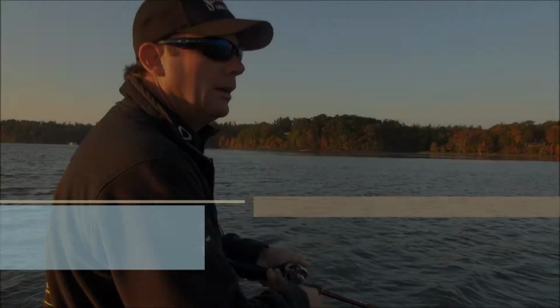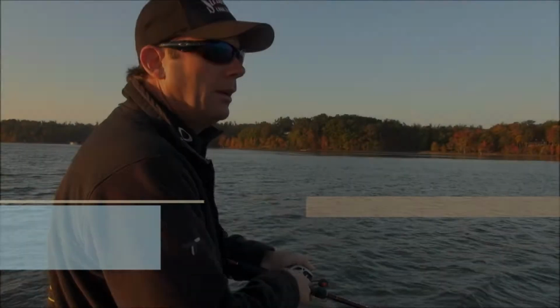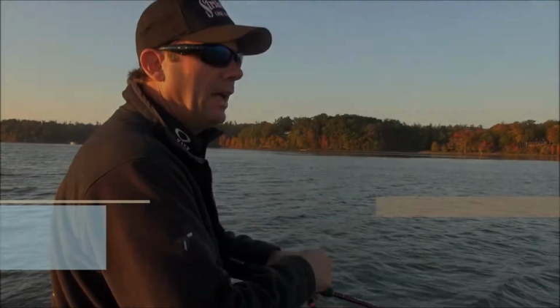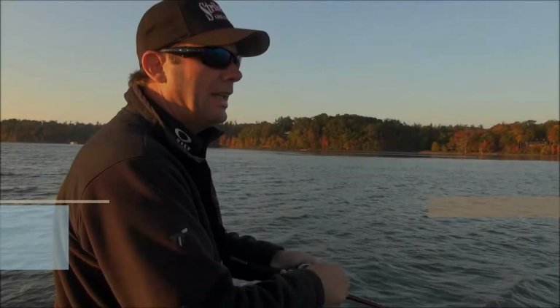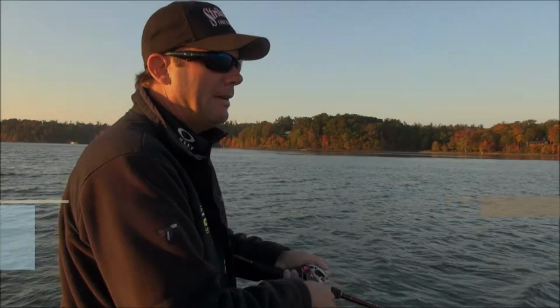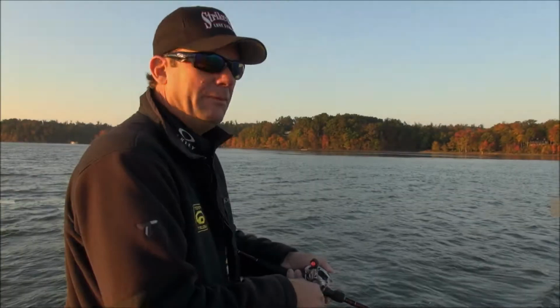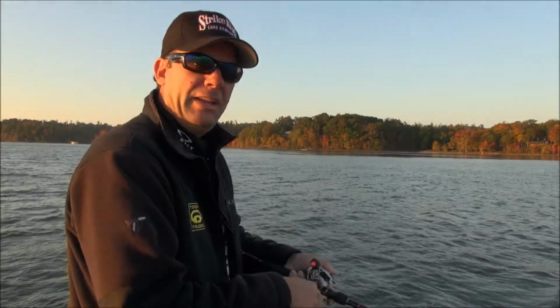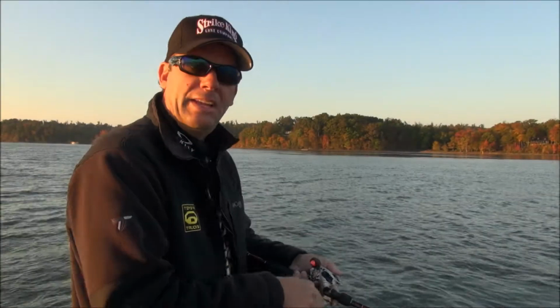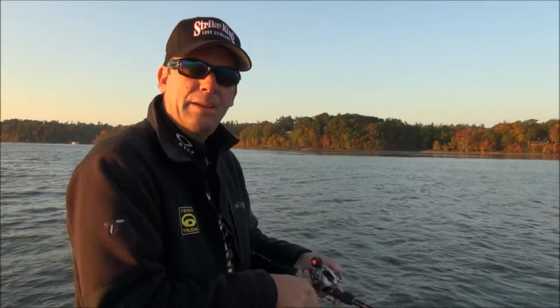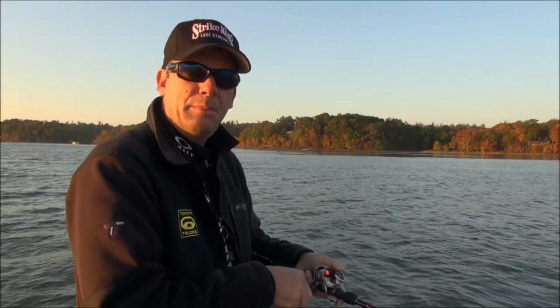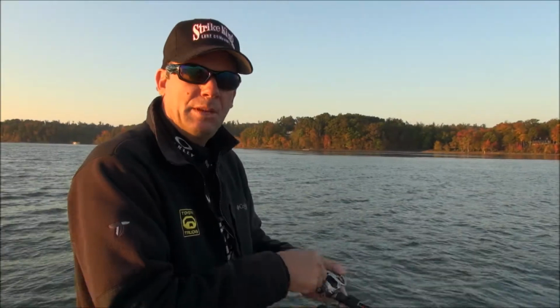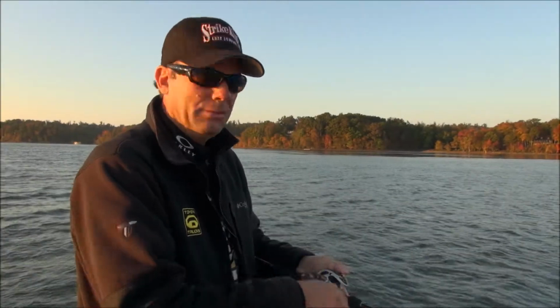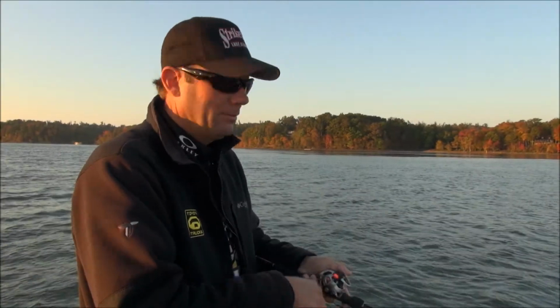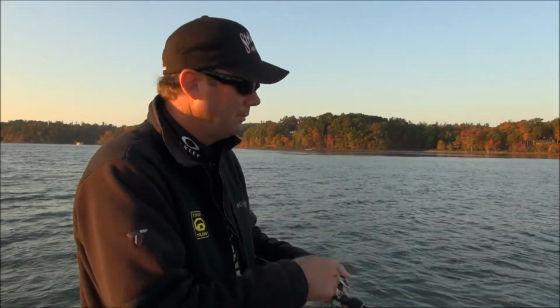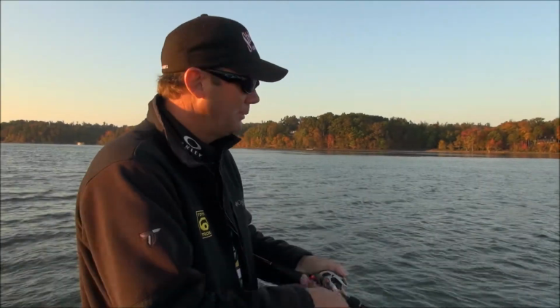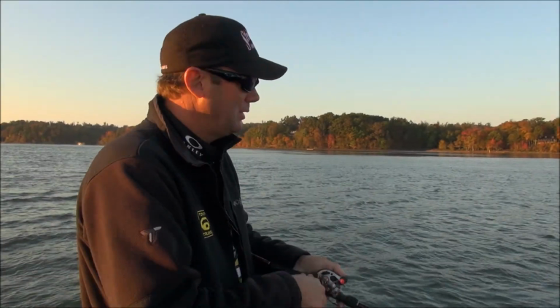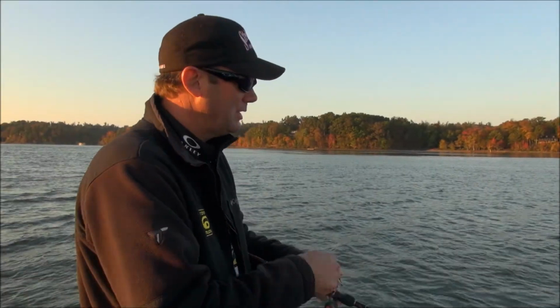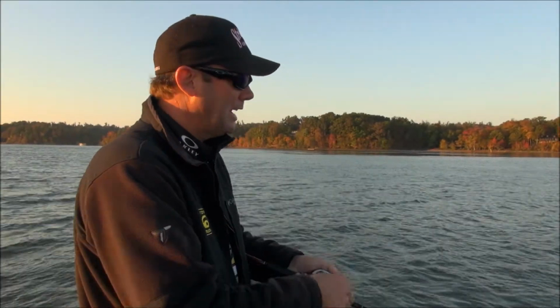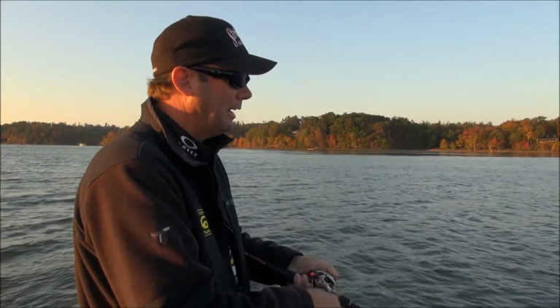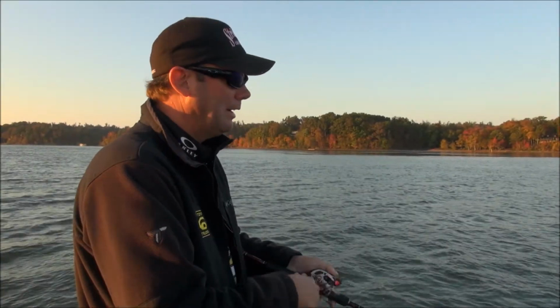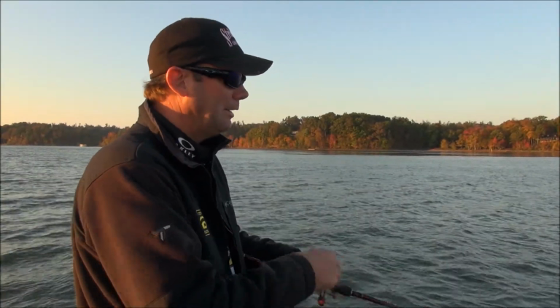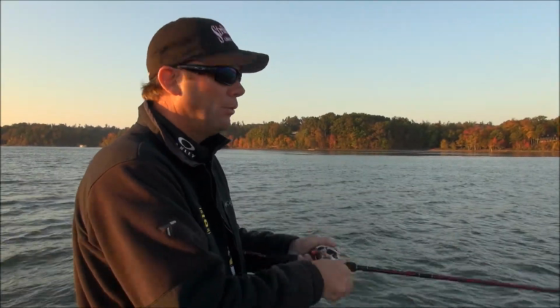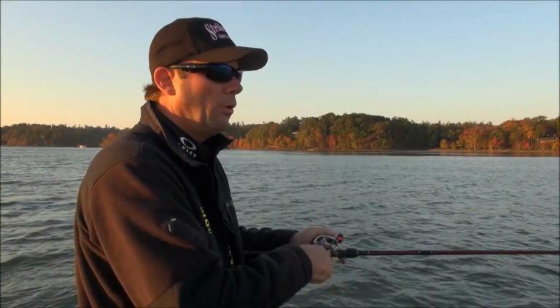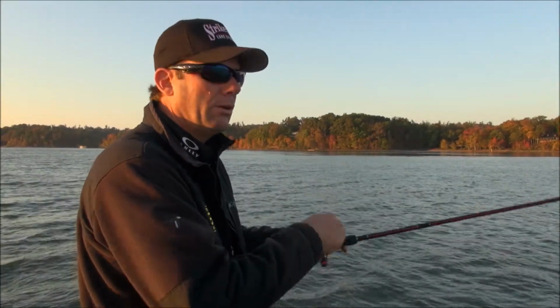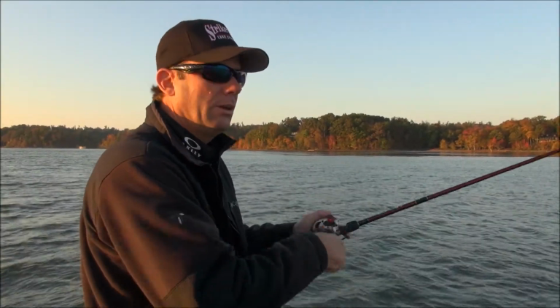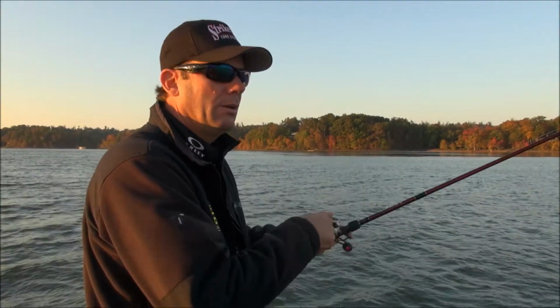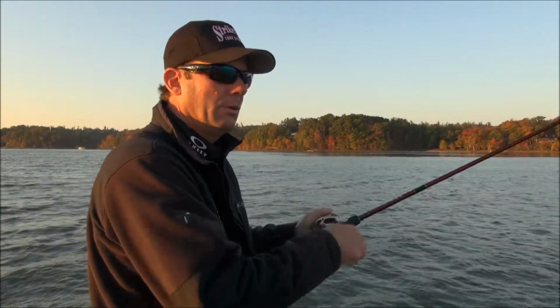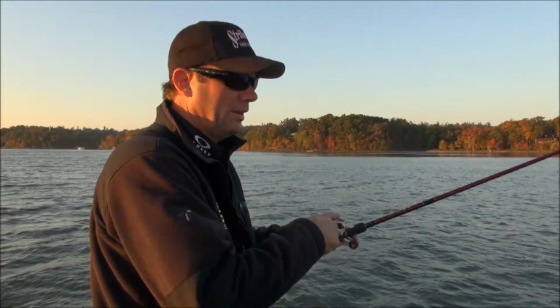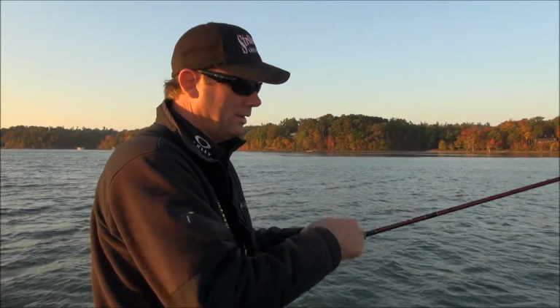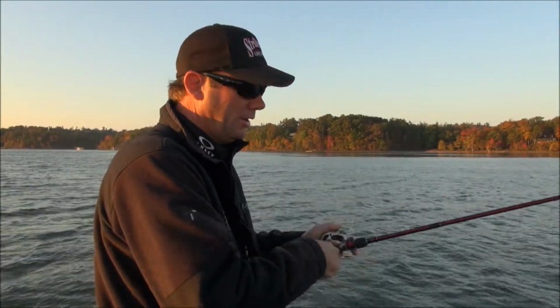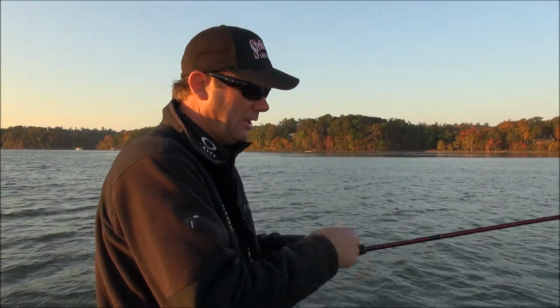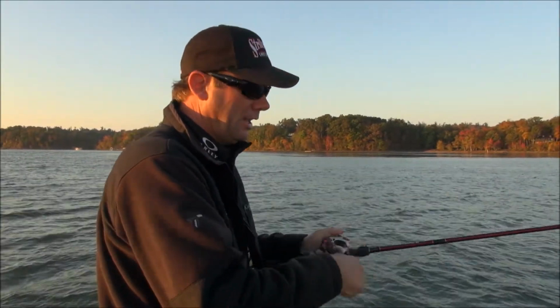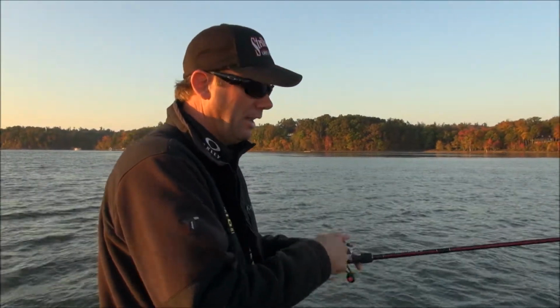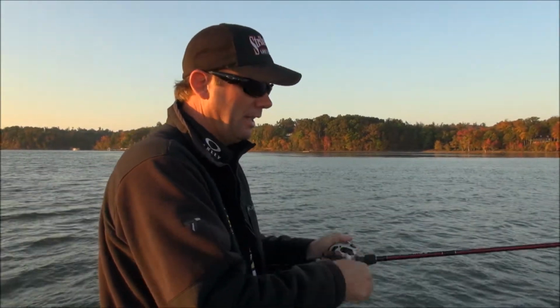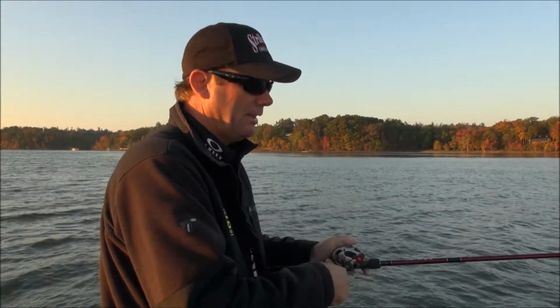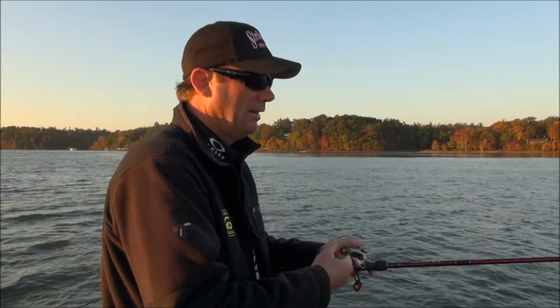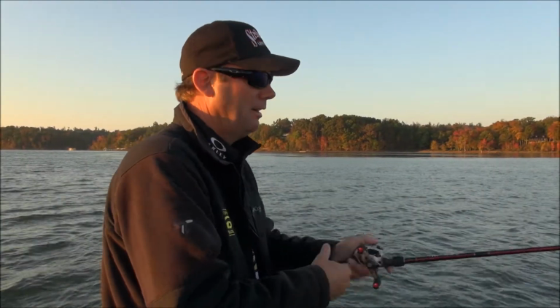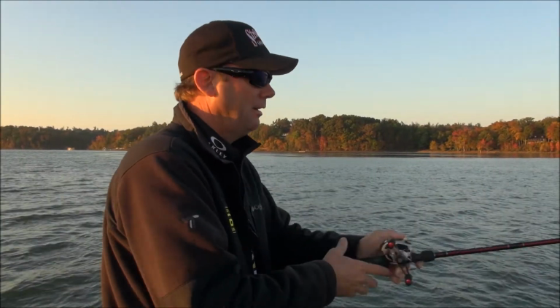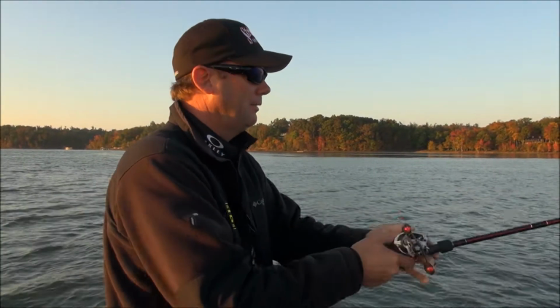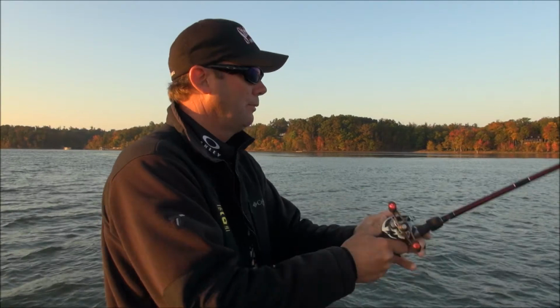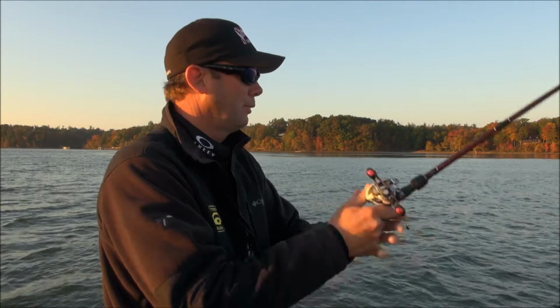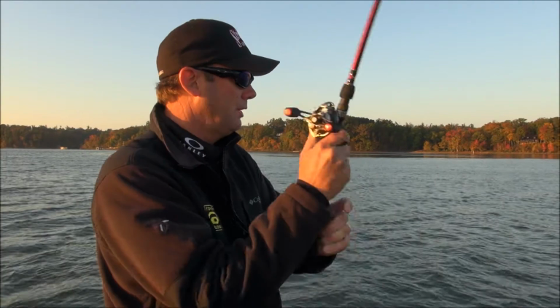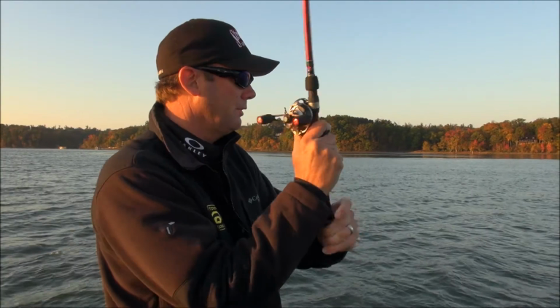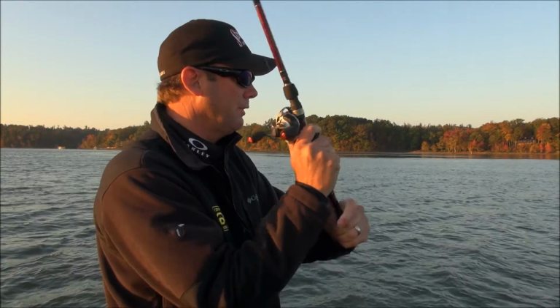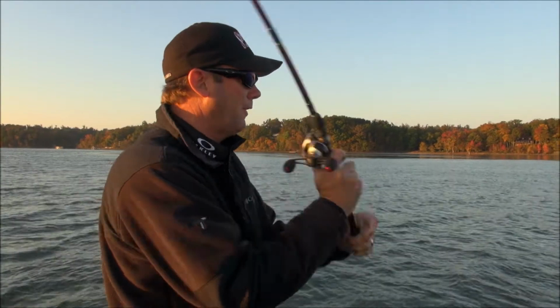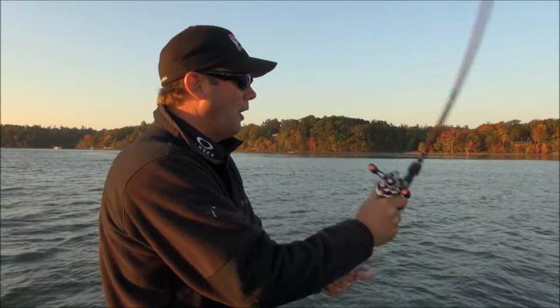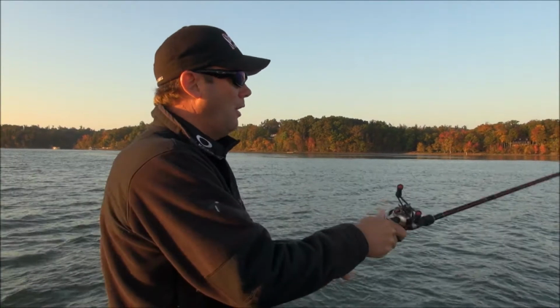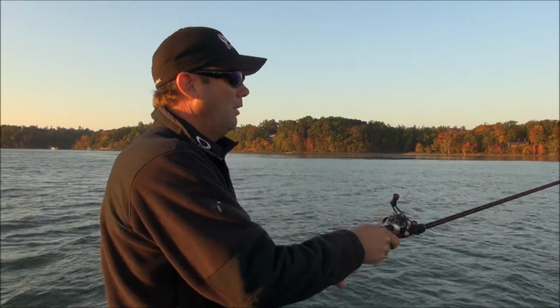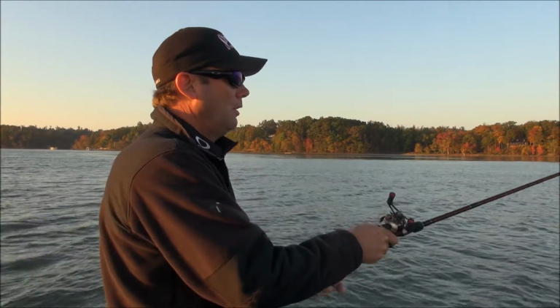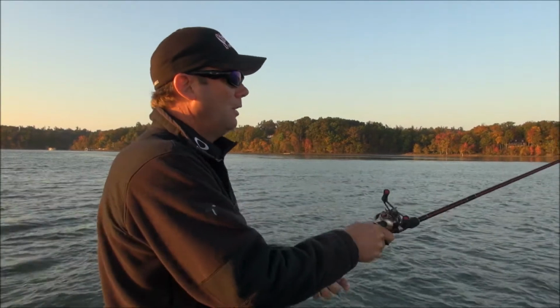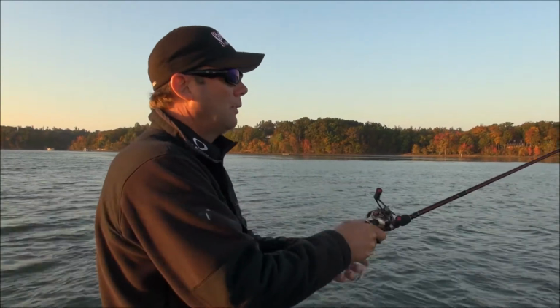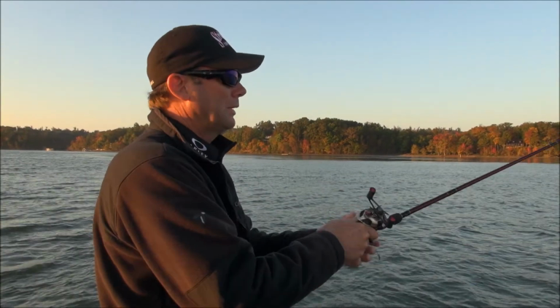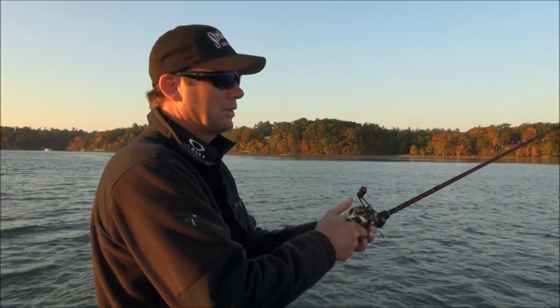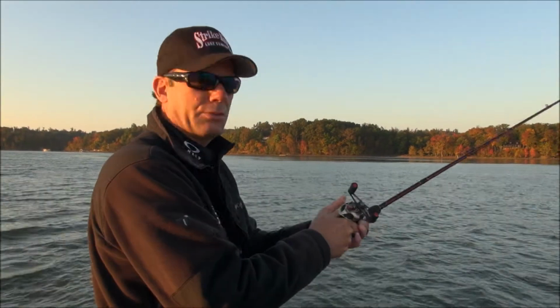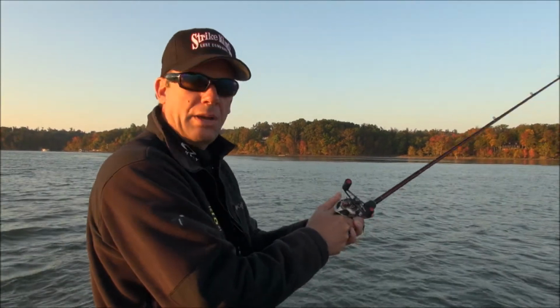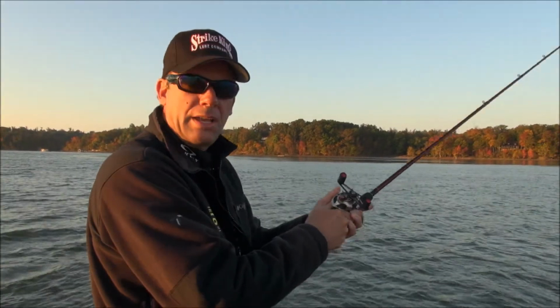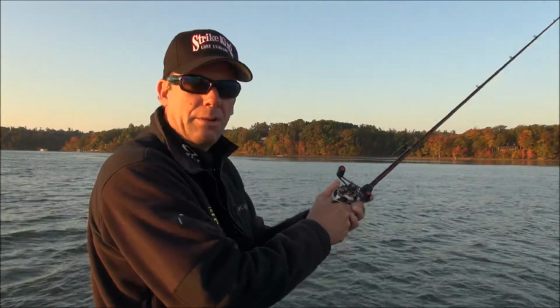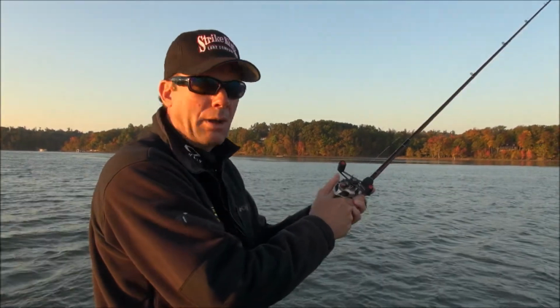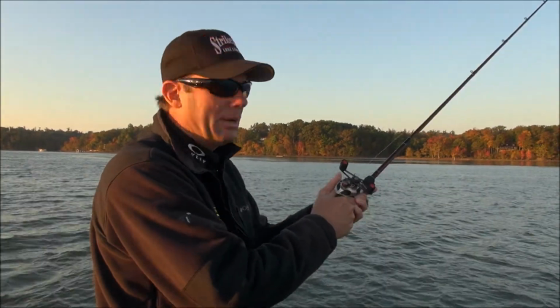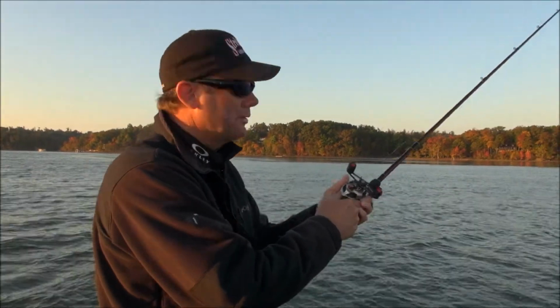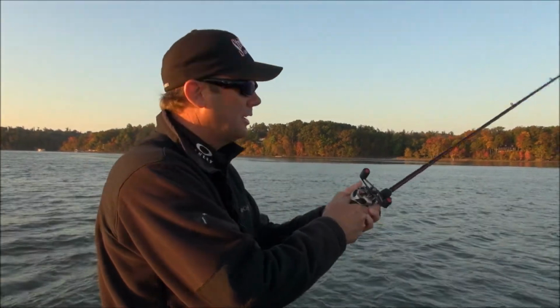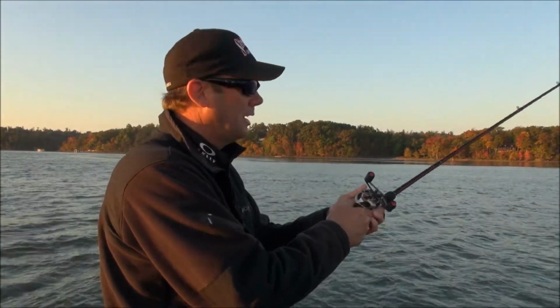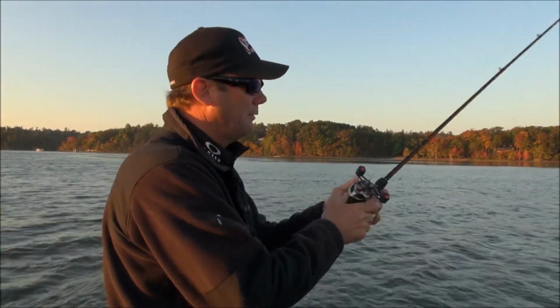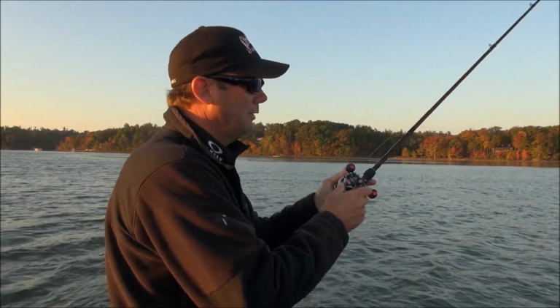Hey, Kevin Van Dam here. We just got out on the water here. We're at Kentucky Lake, here in the fall. We're at the Strike King Riders Conference.